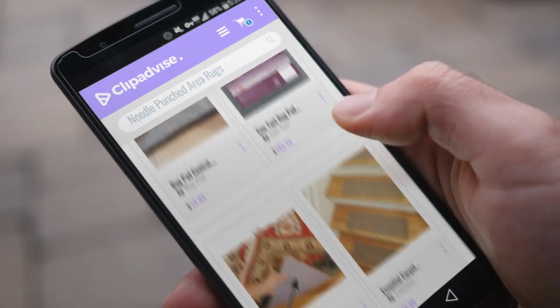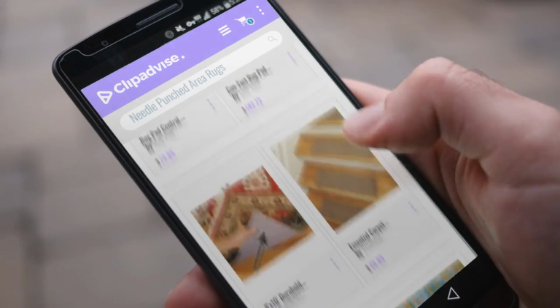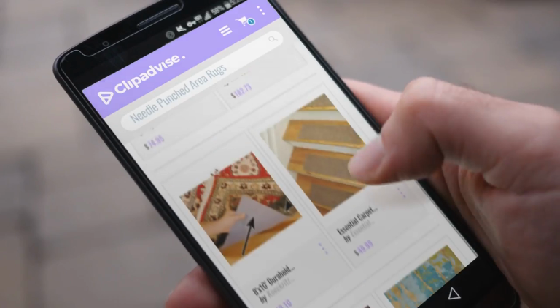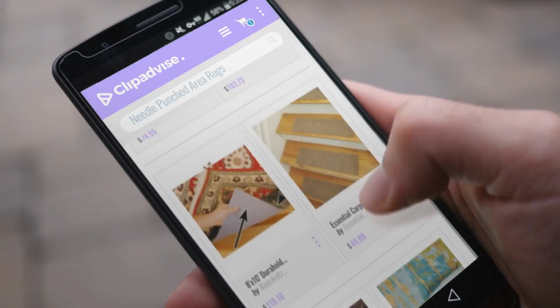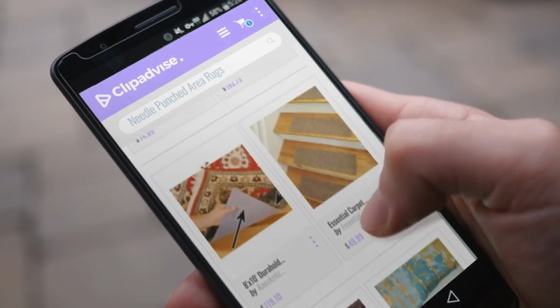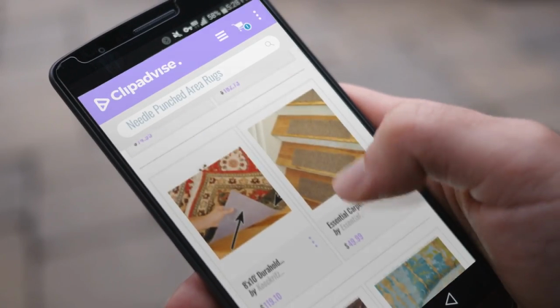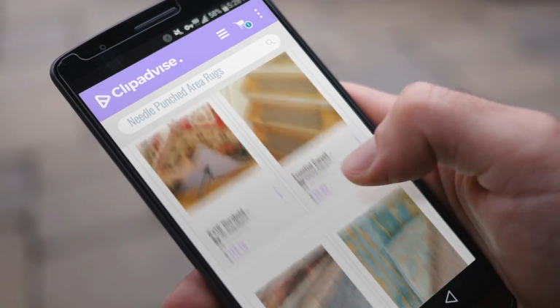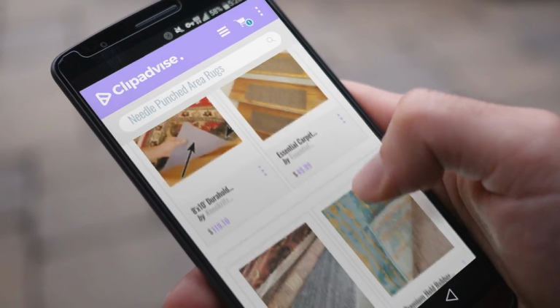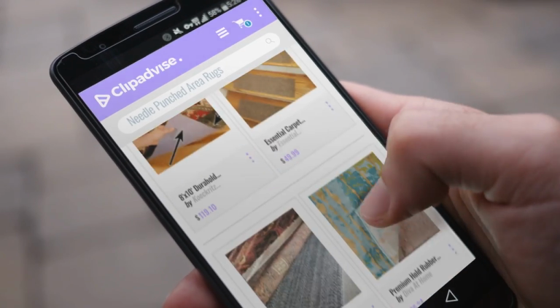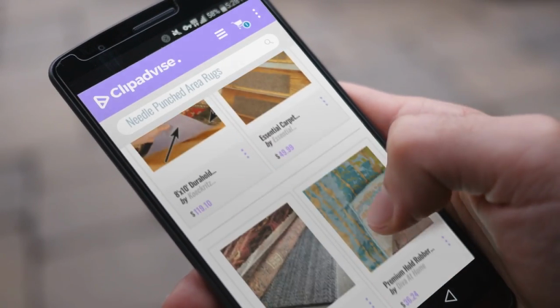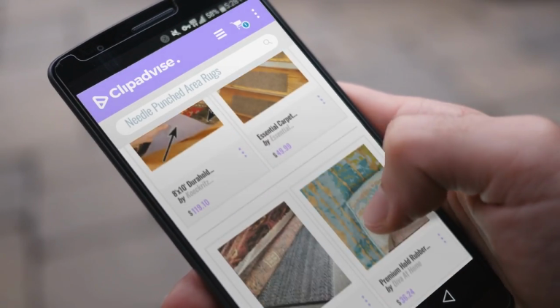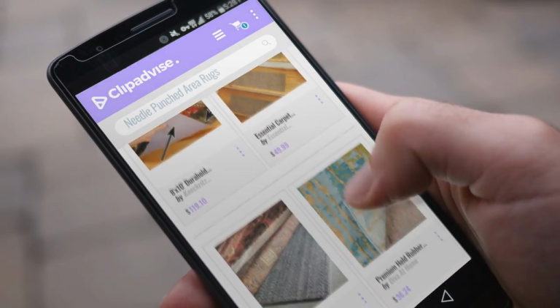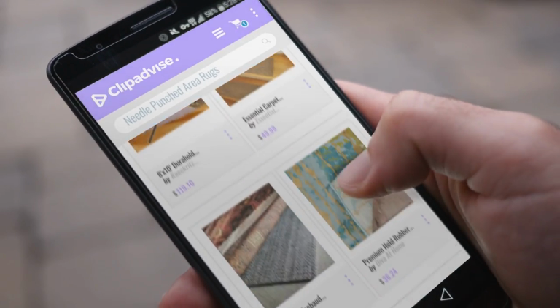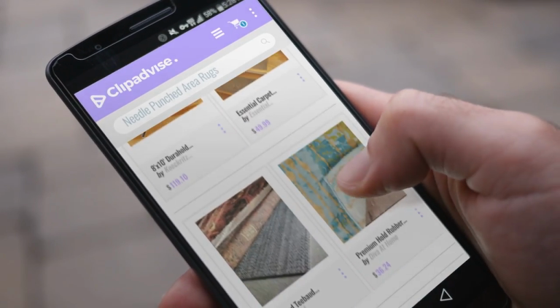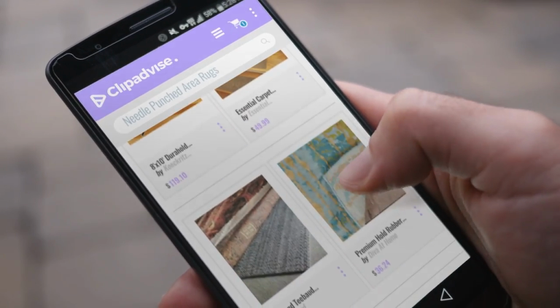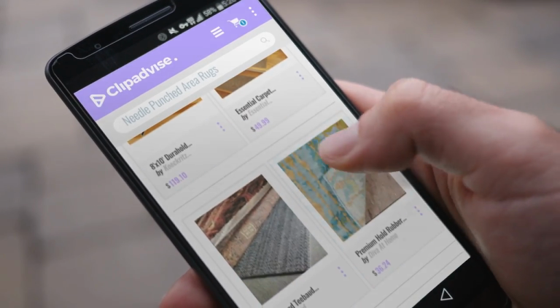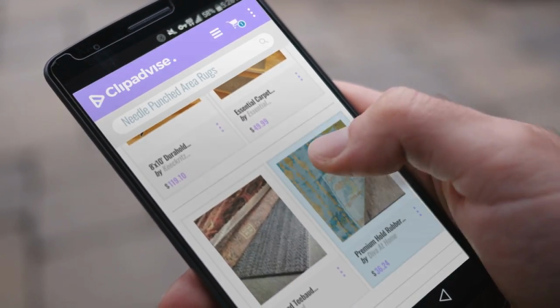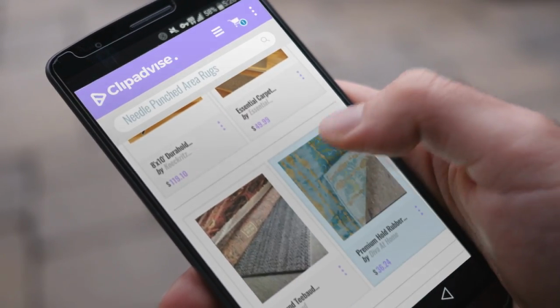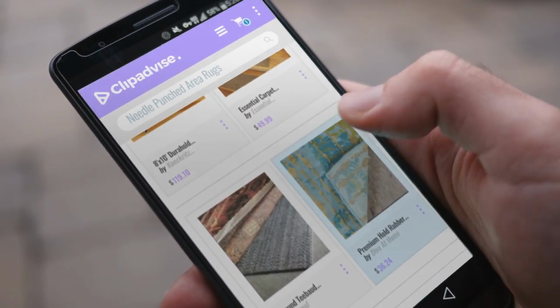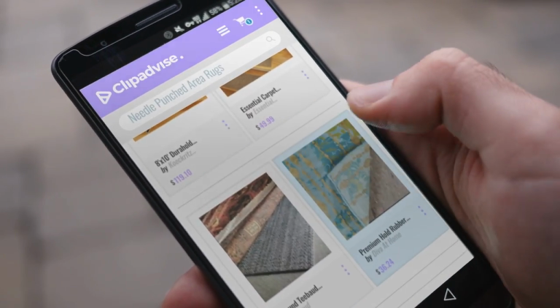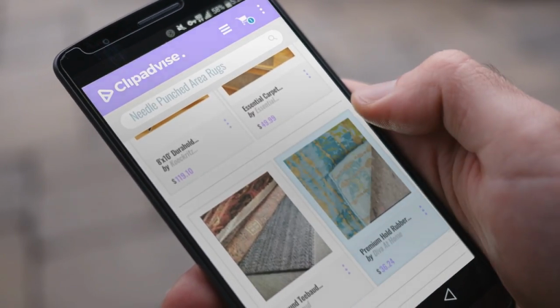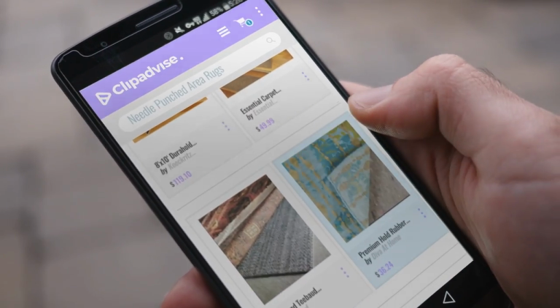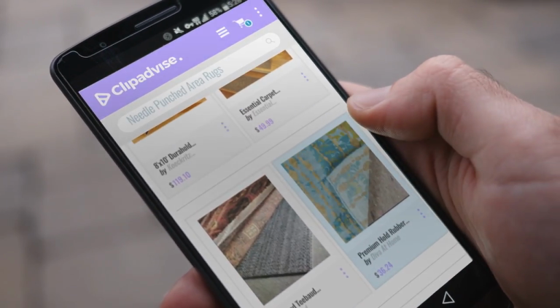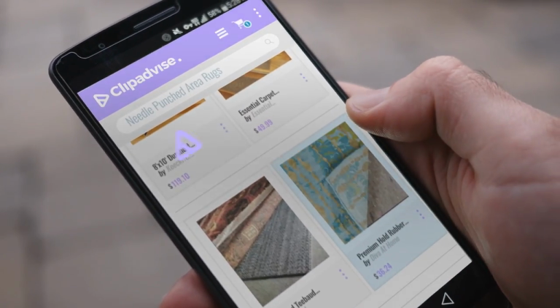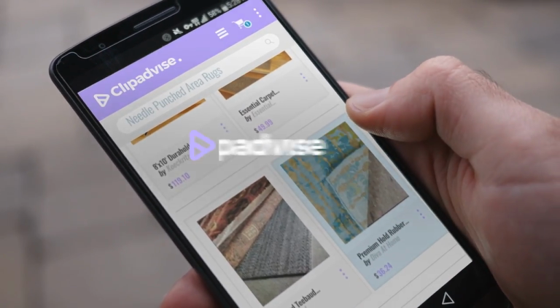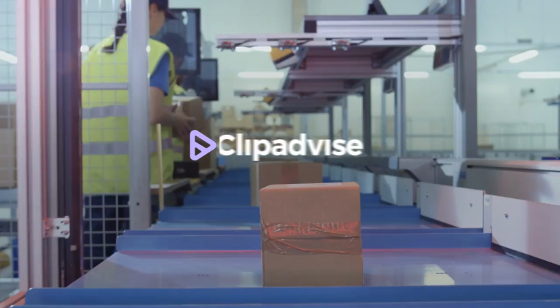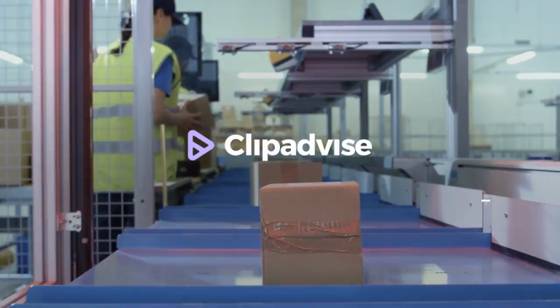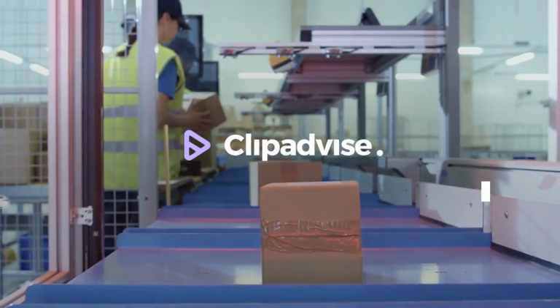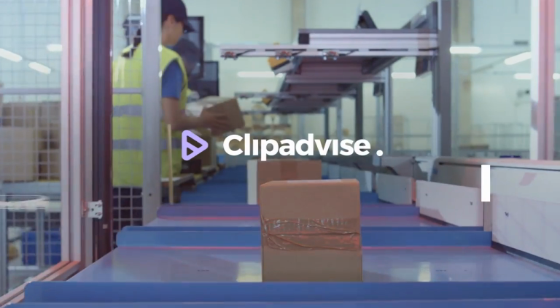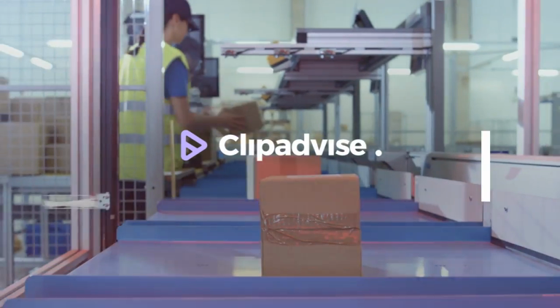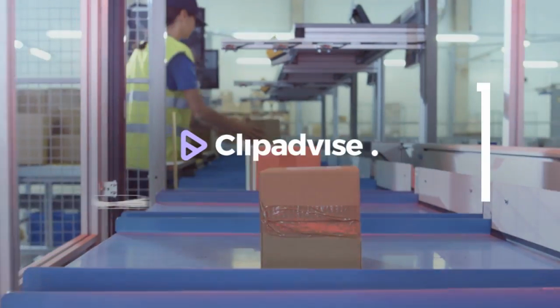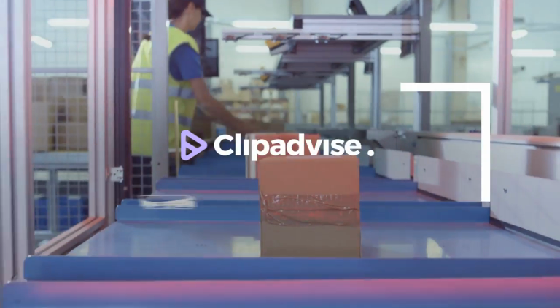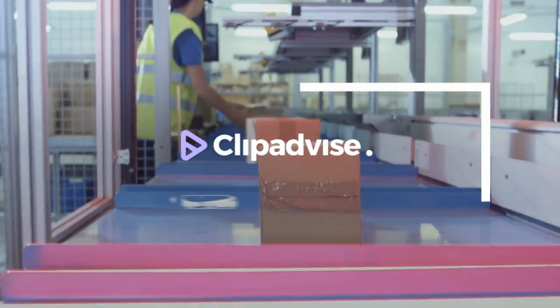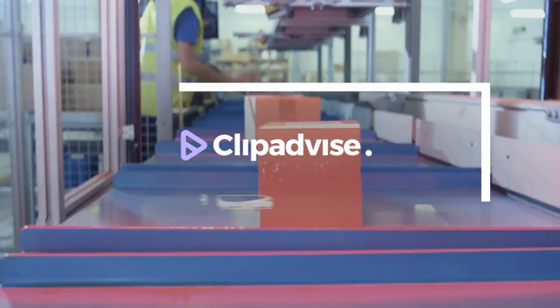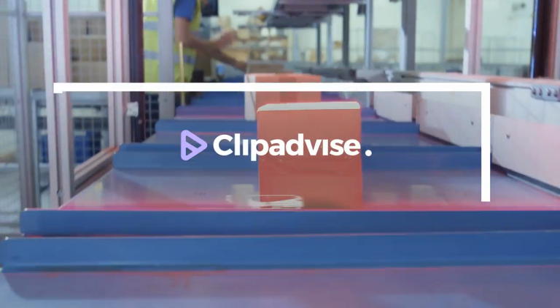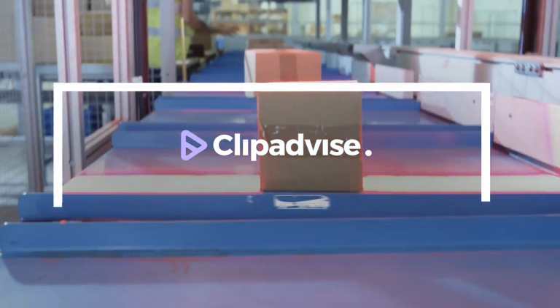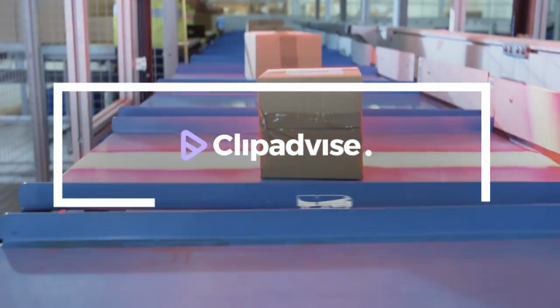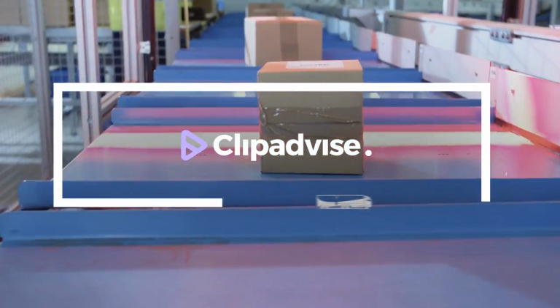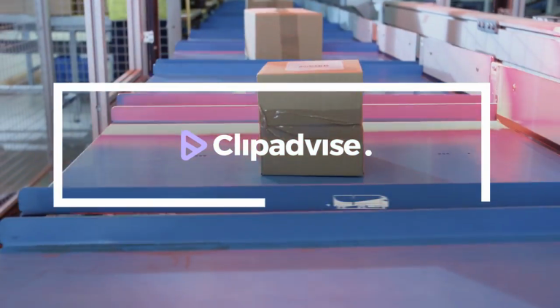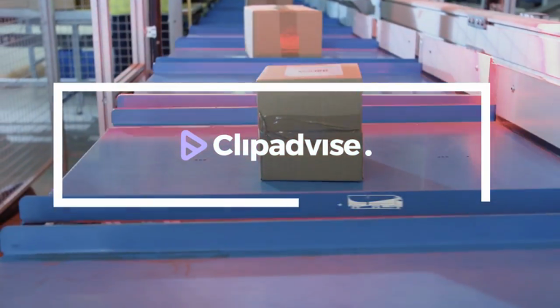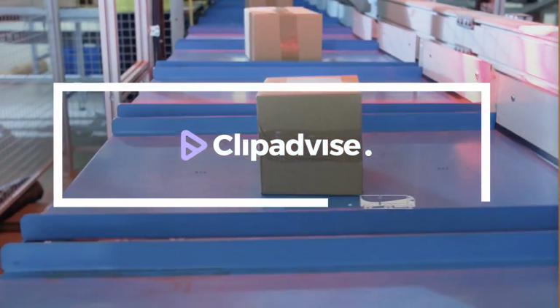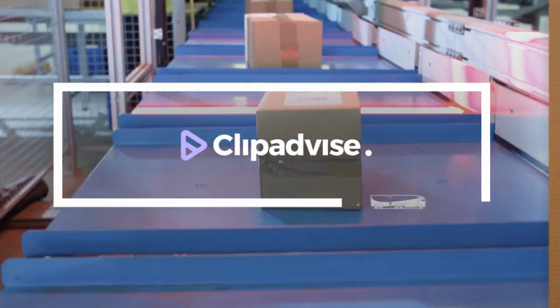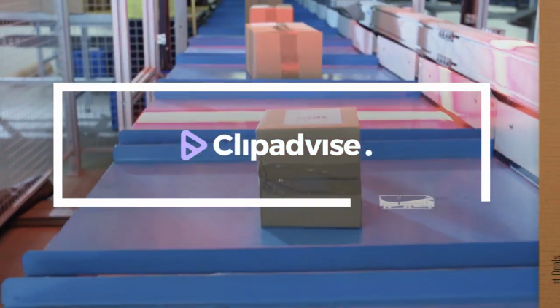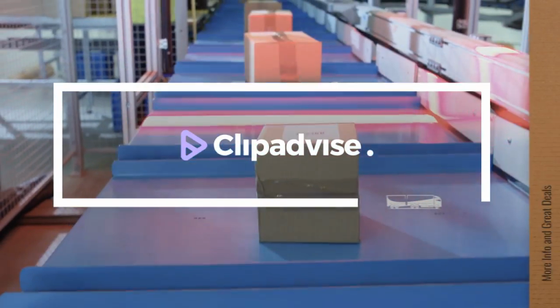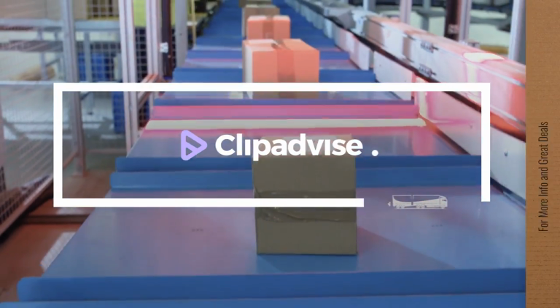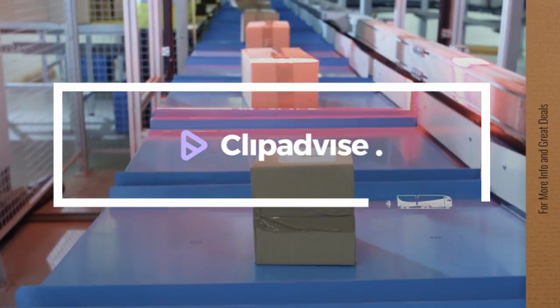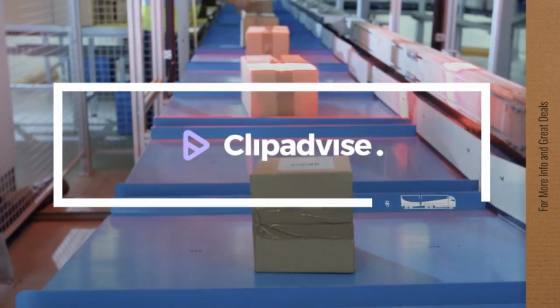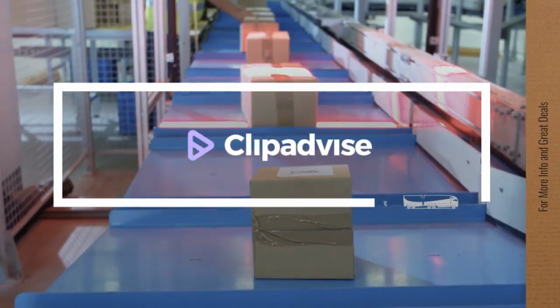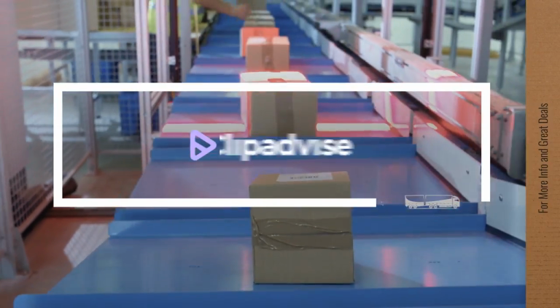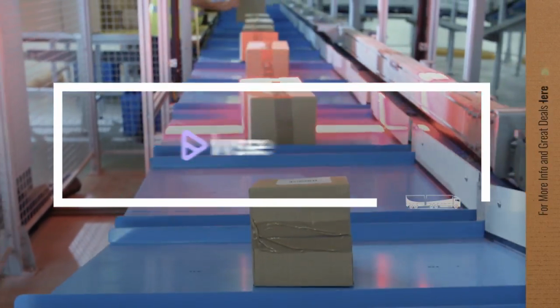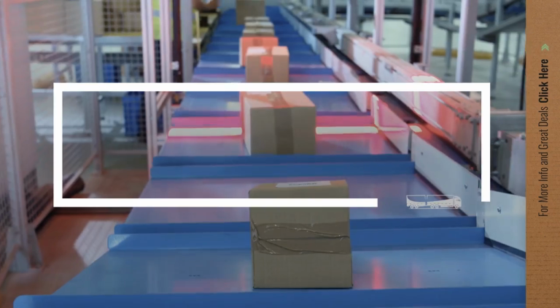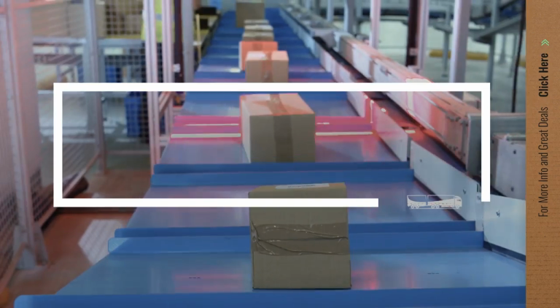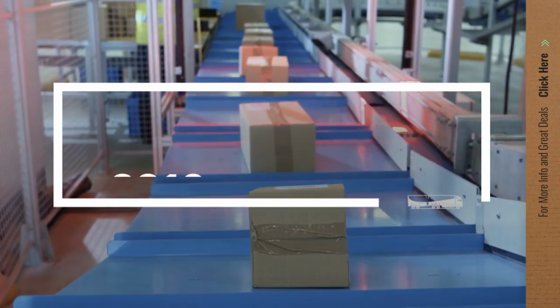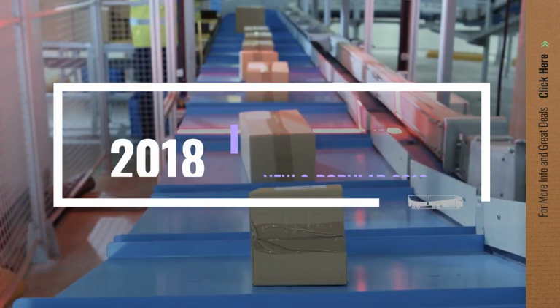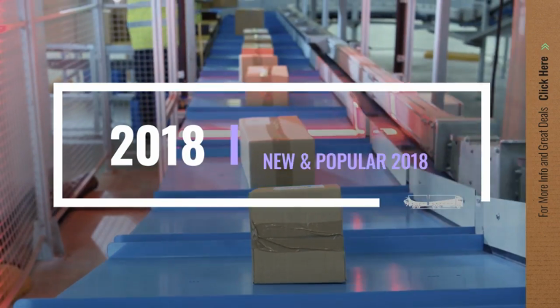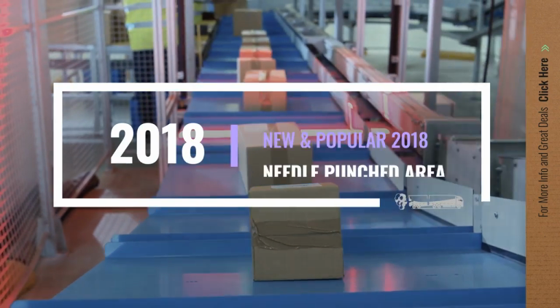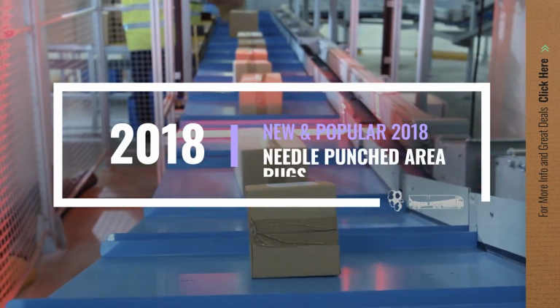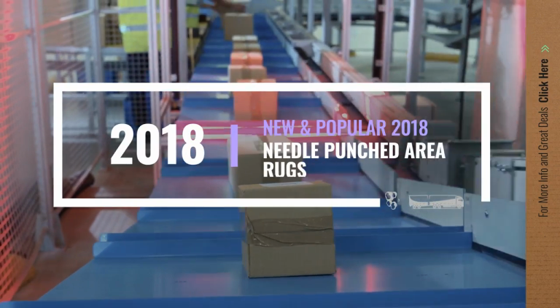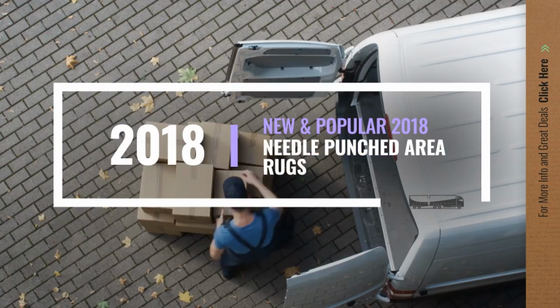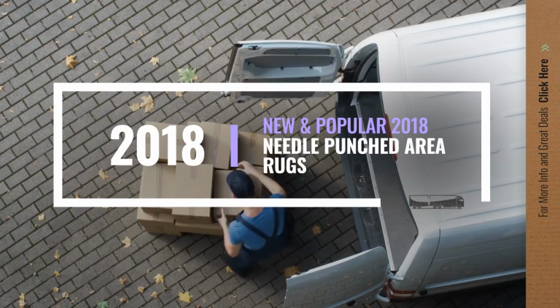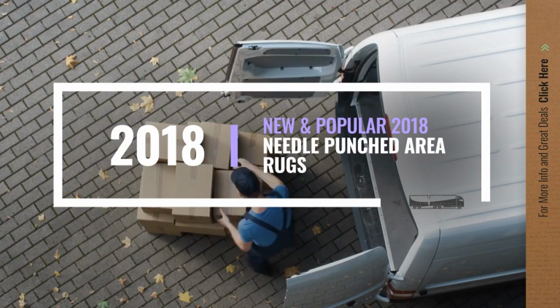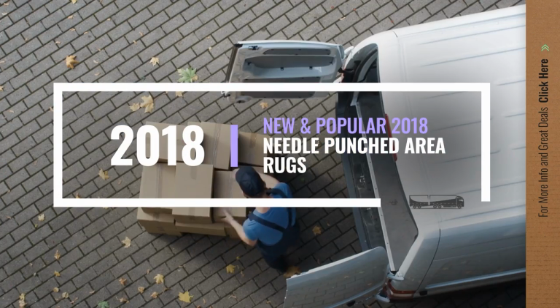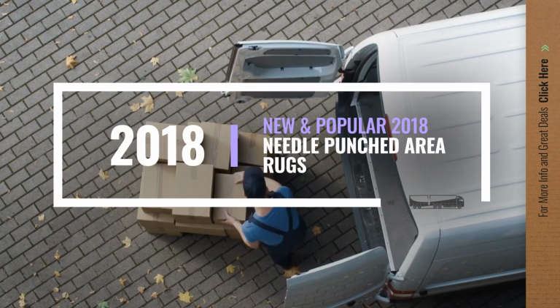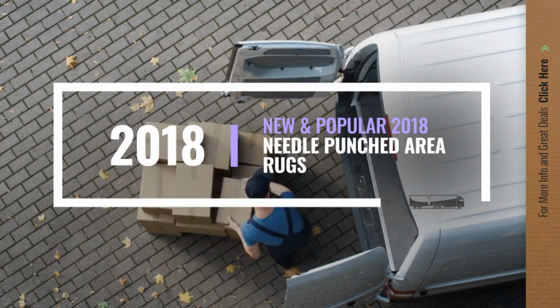If you are looking for Needle Punch Terrier Rugs, here's a collection you've got to see. Let's check them out.